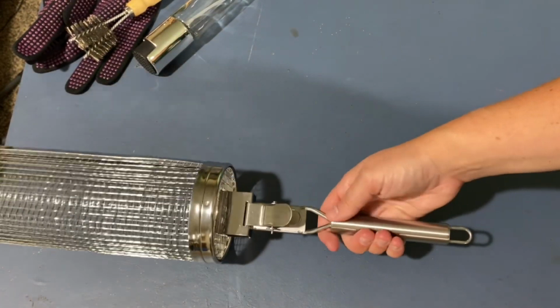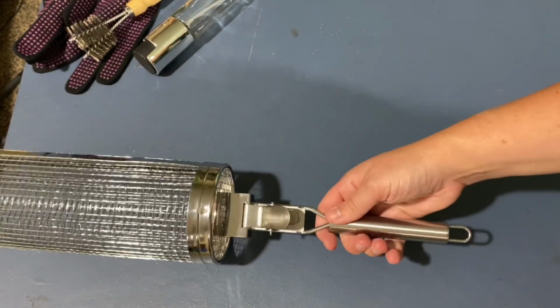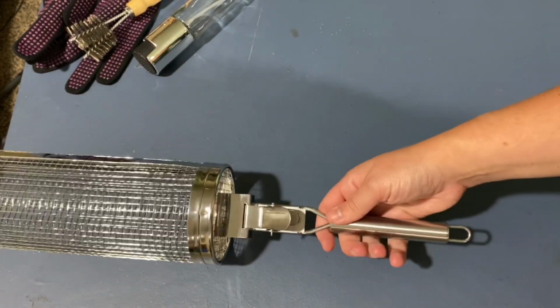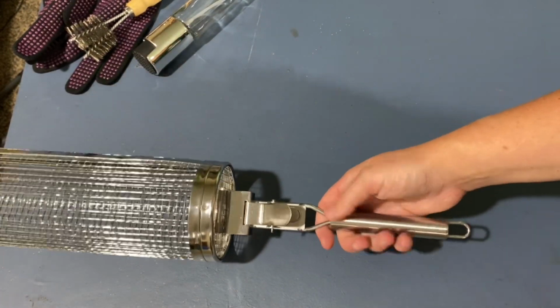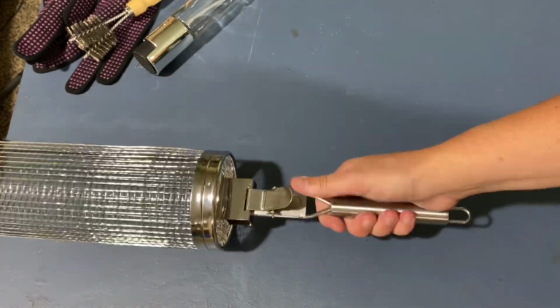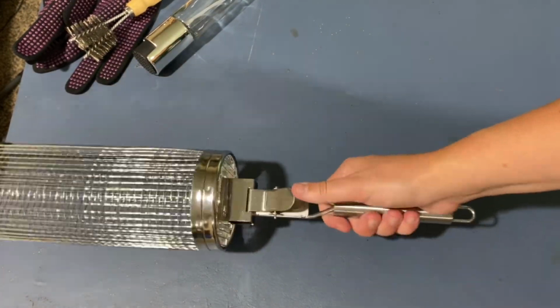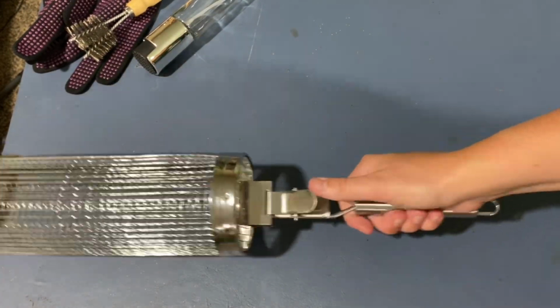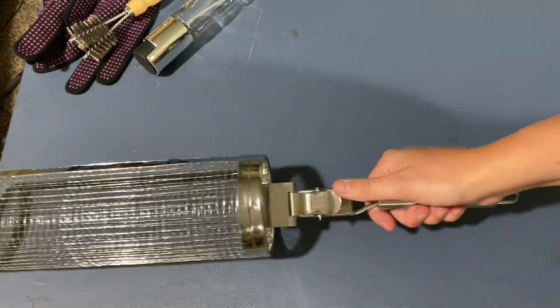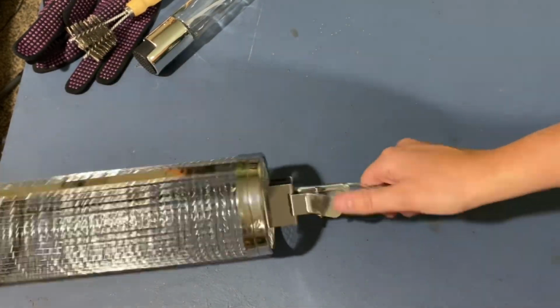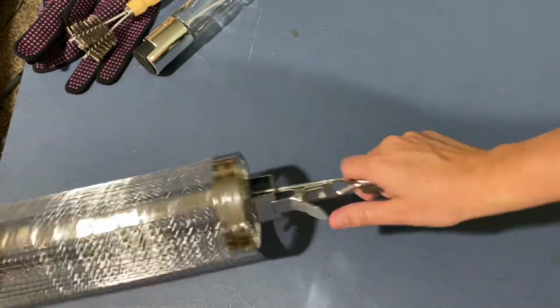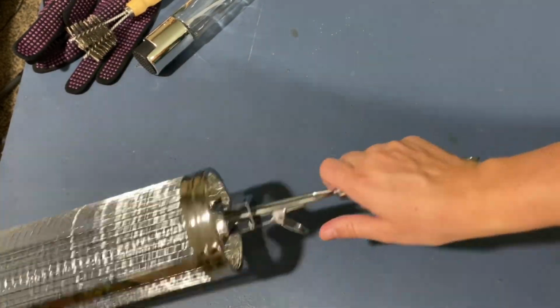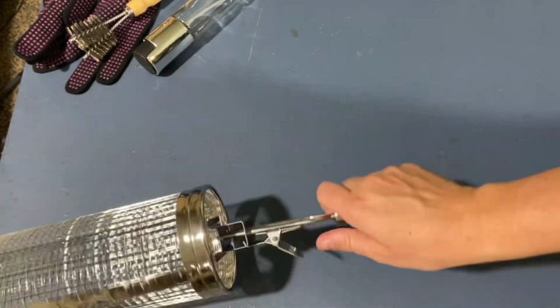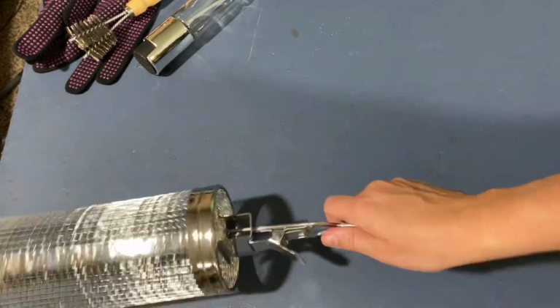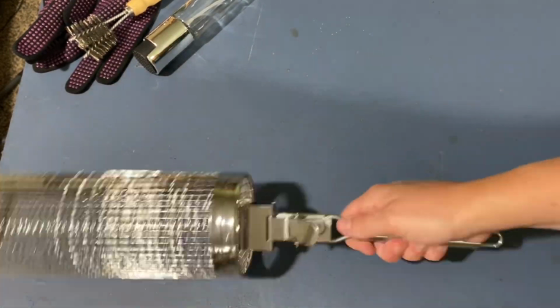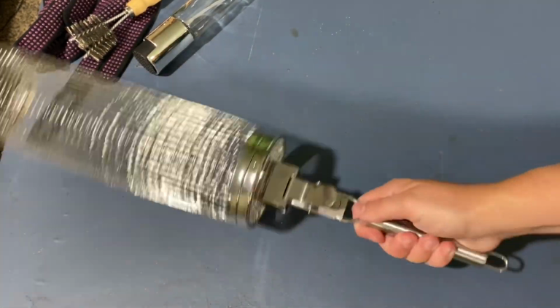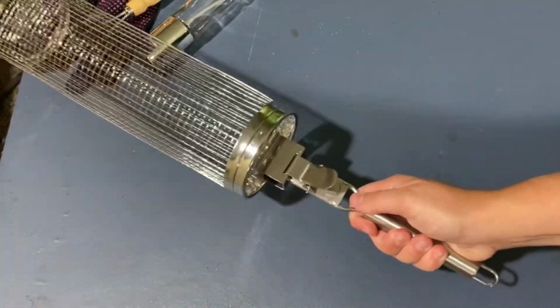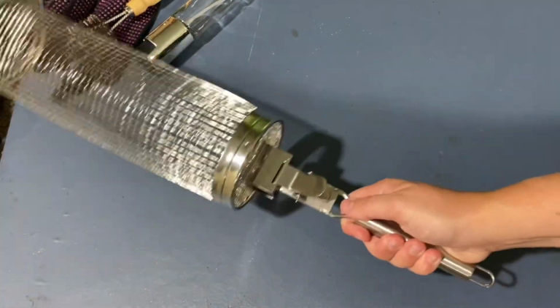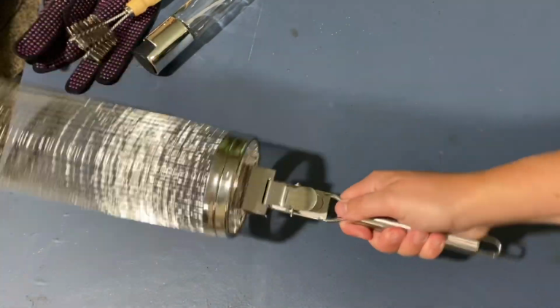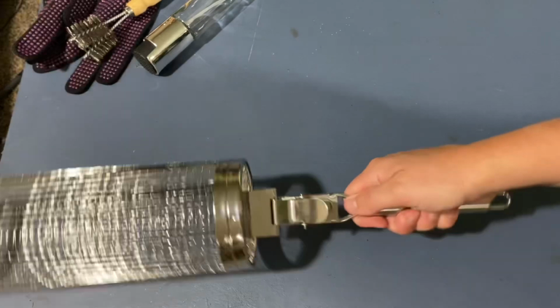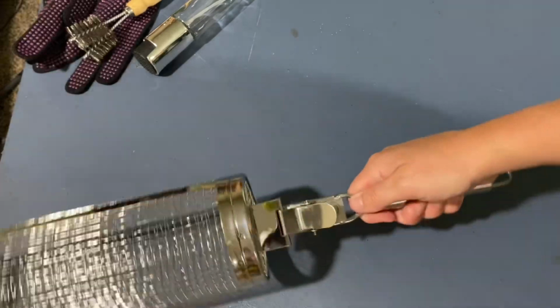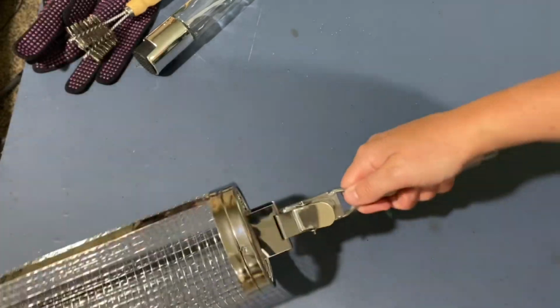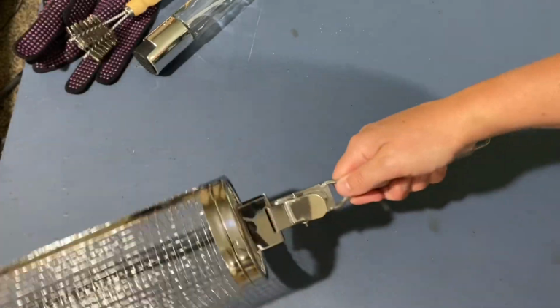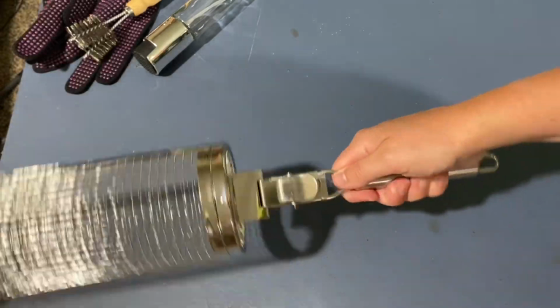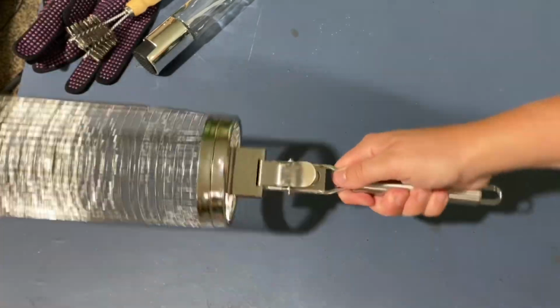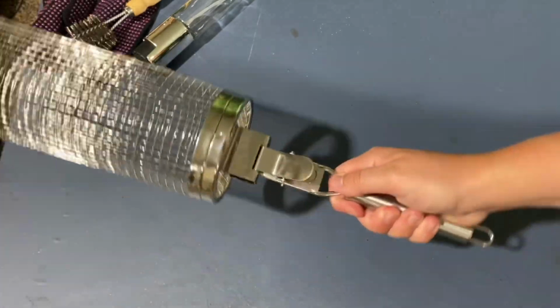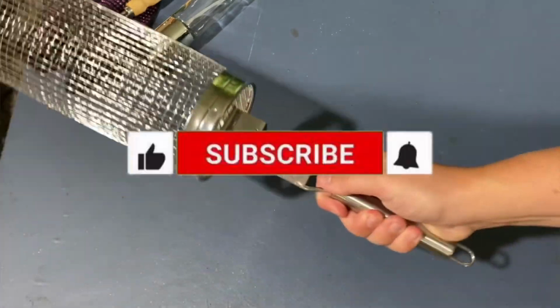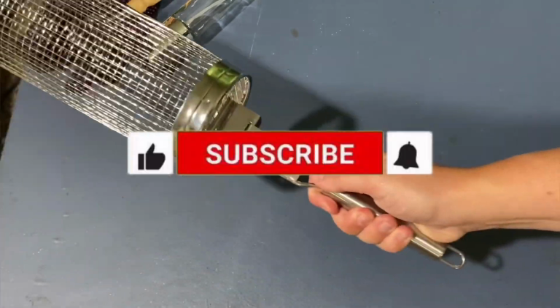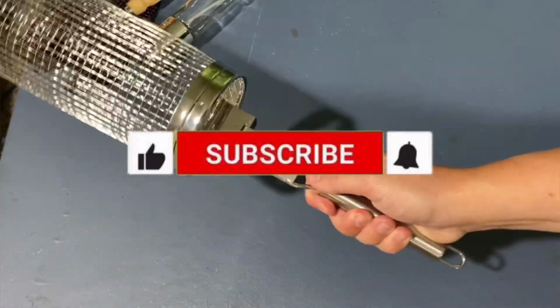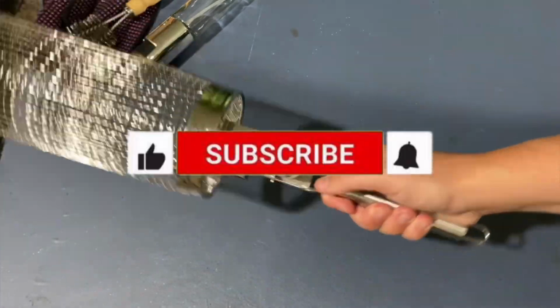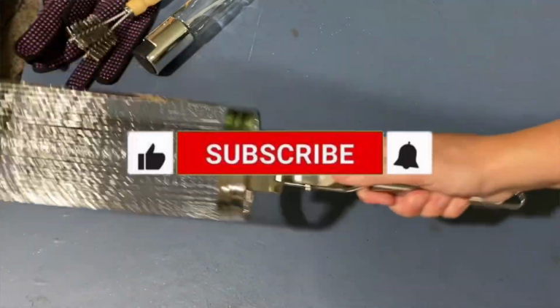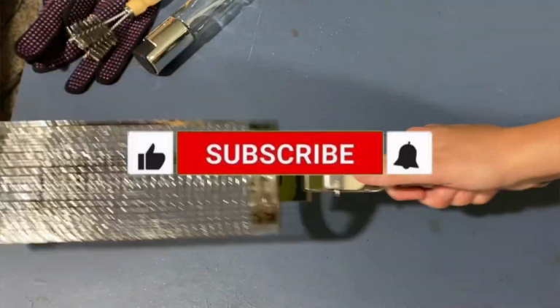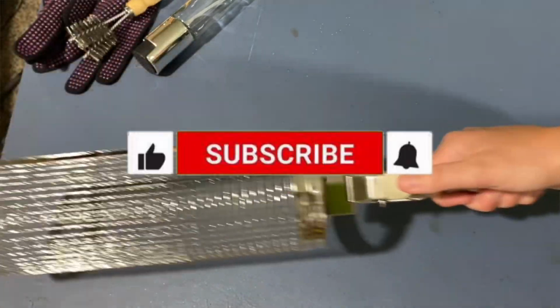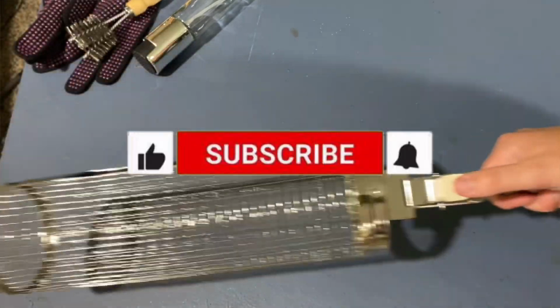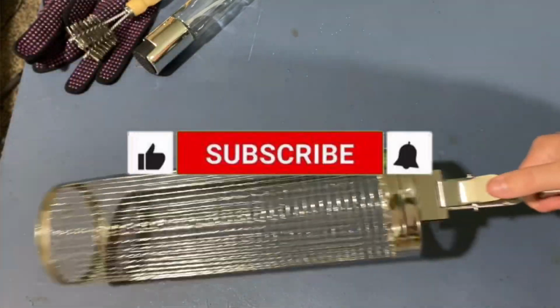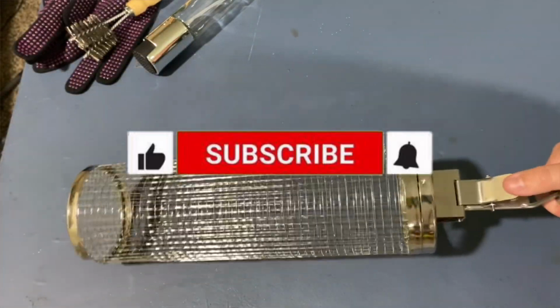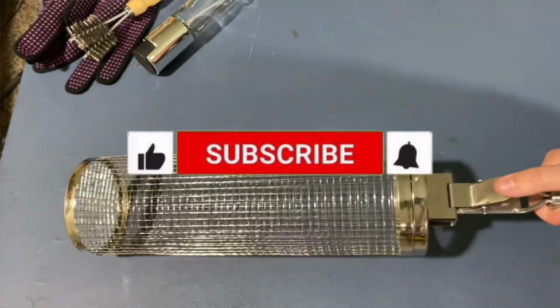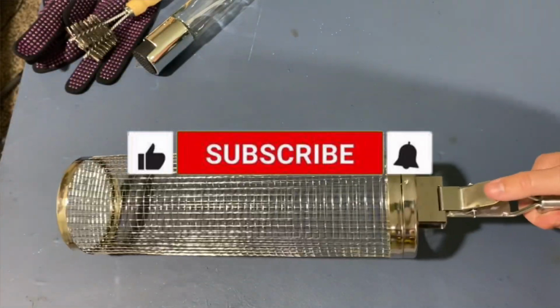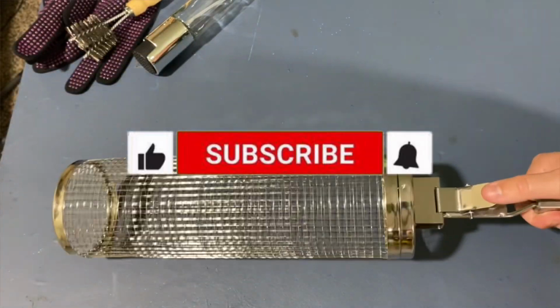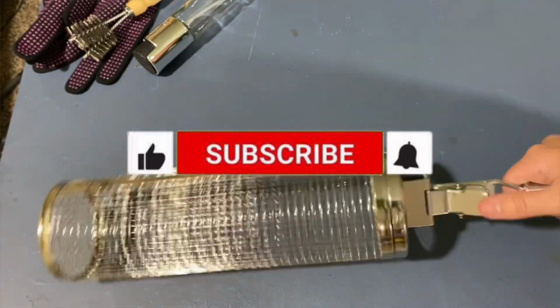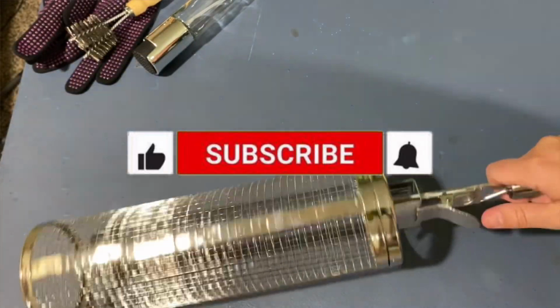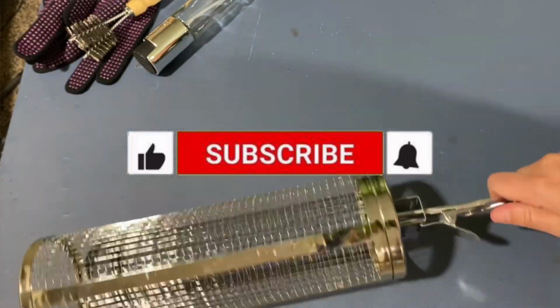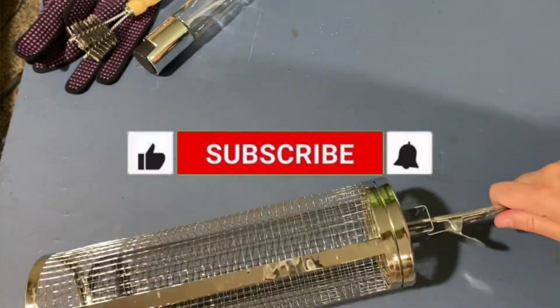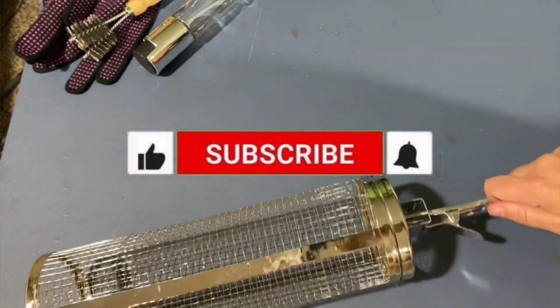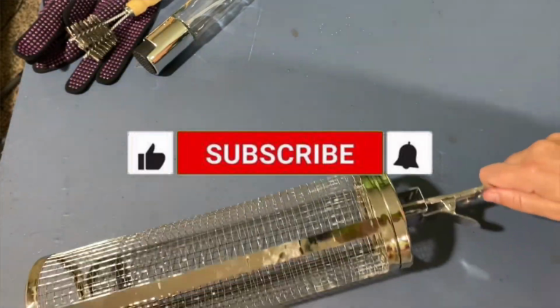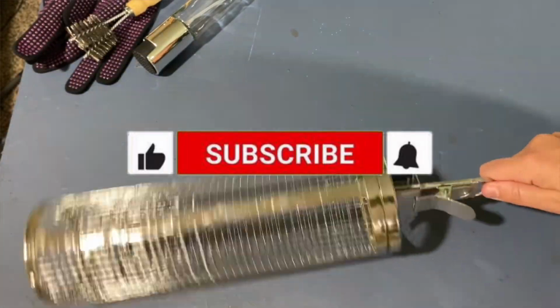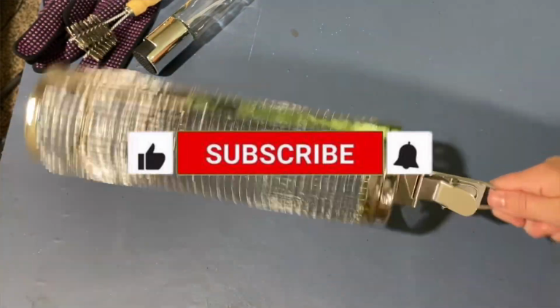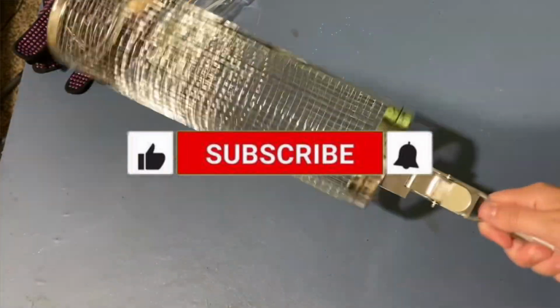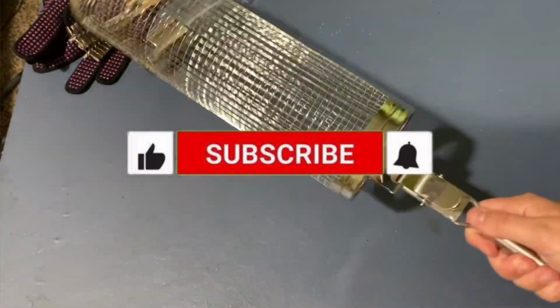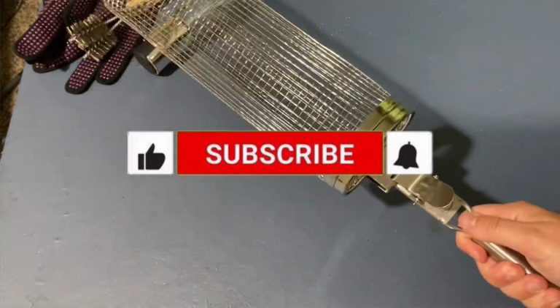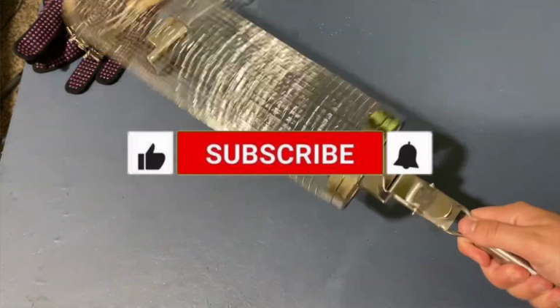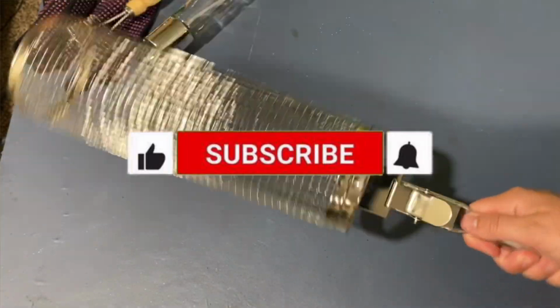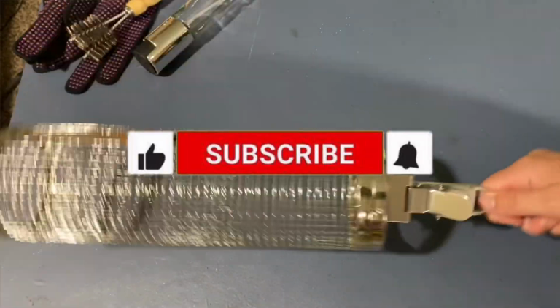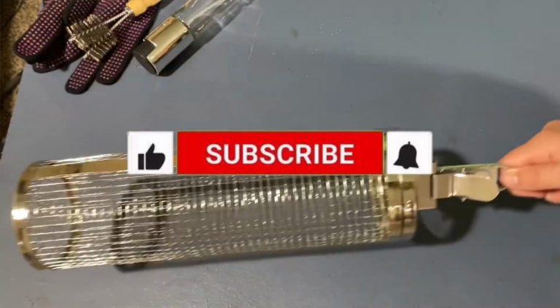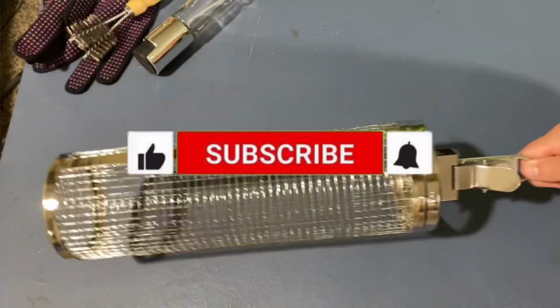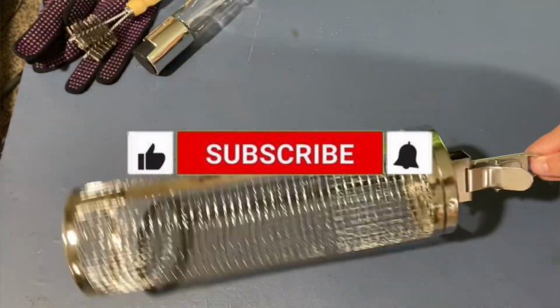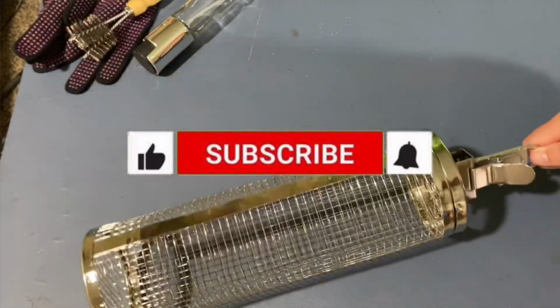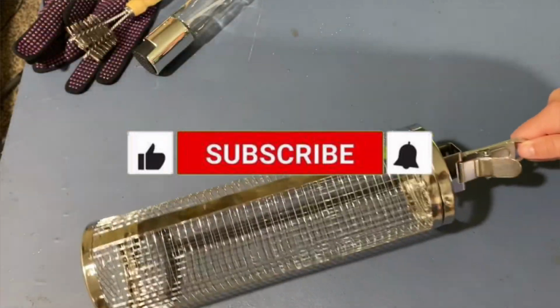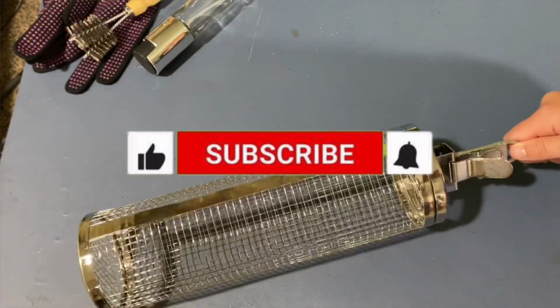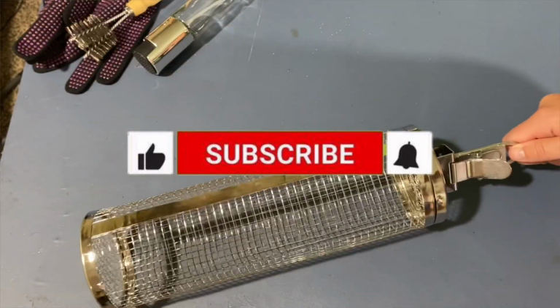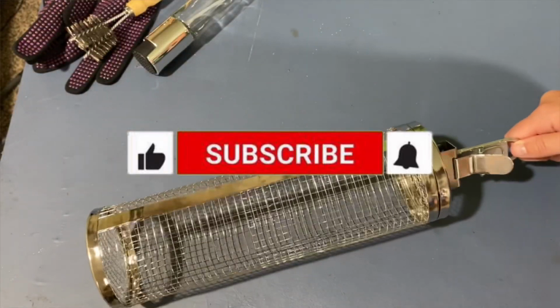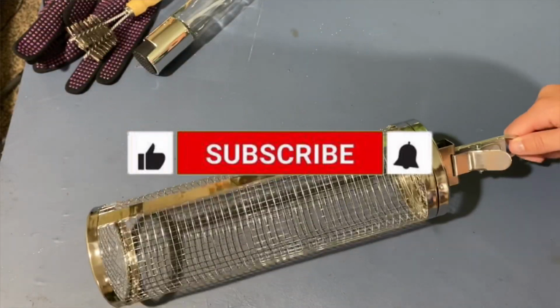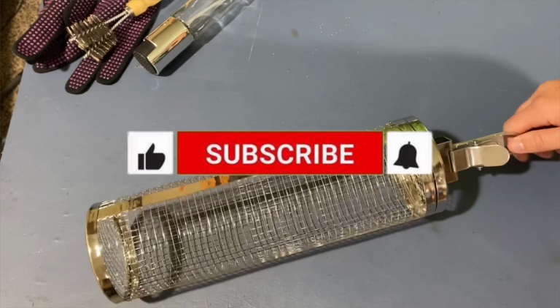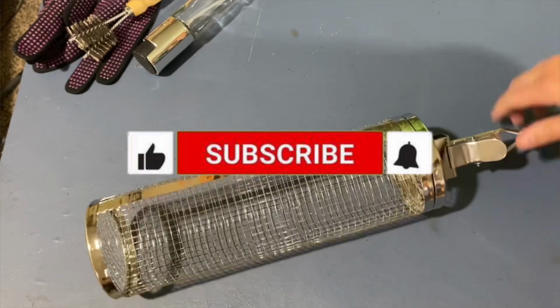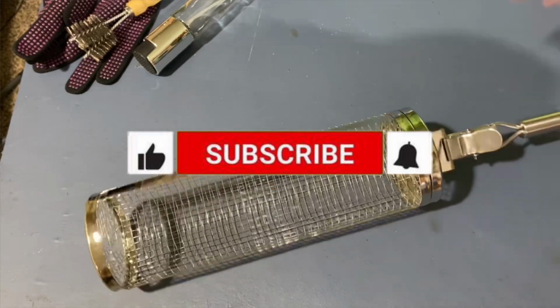Thank you guys for watching this video. Please like and subscribe, and I'll leave a description in the box below if you want to buy this on Amazon.